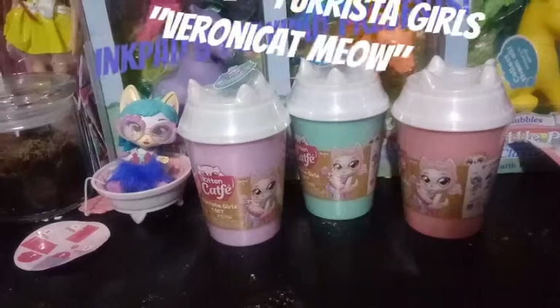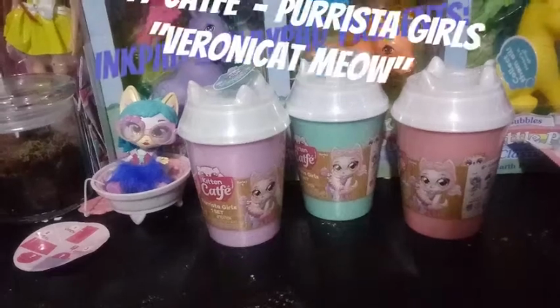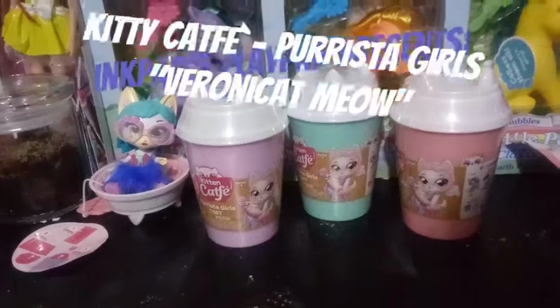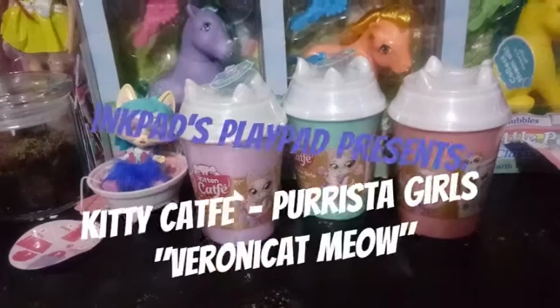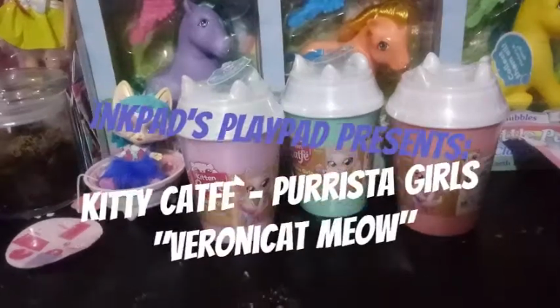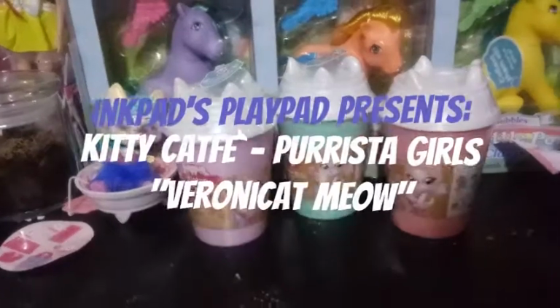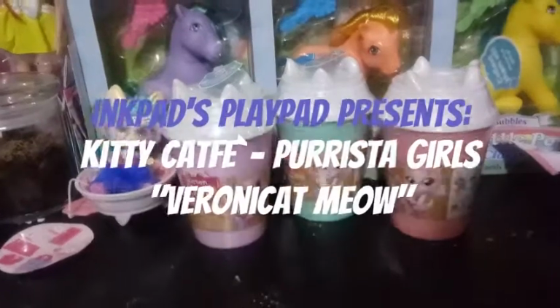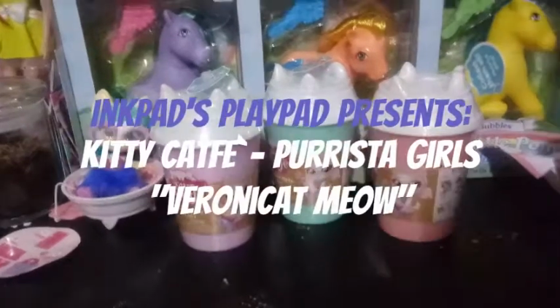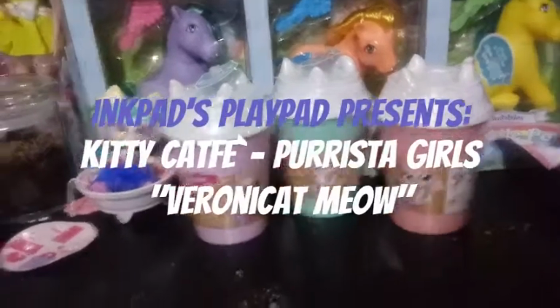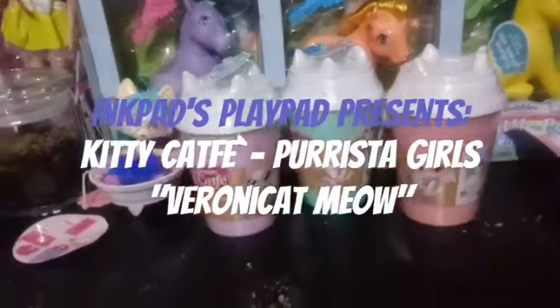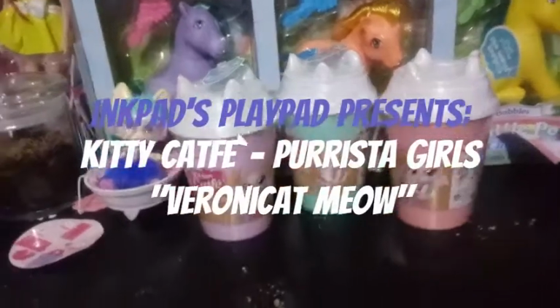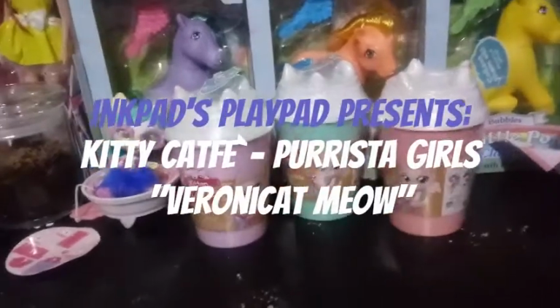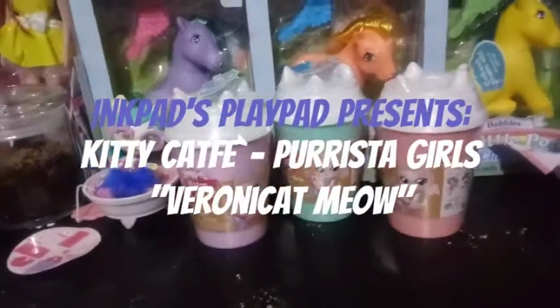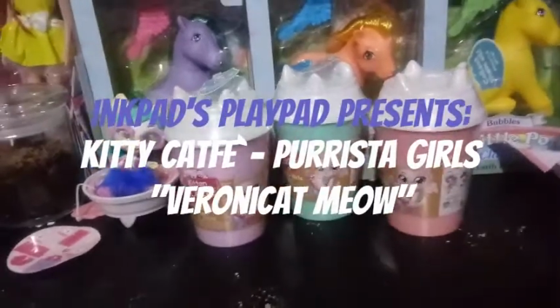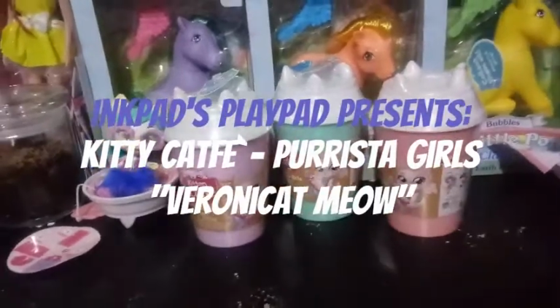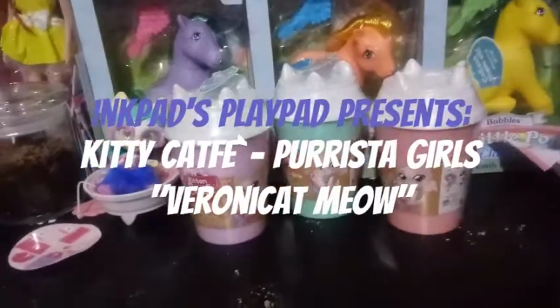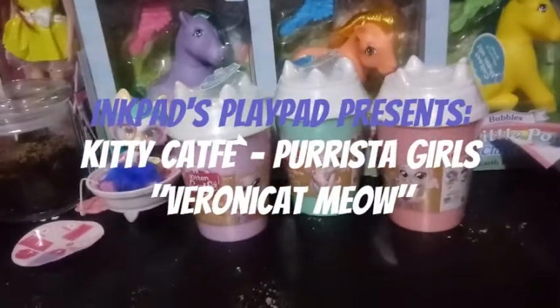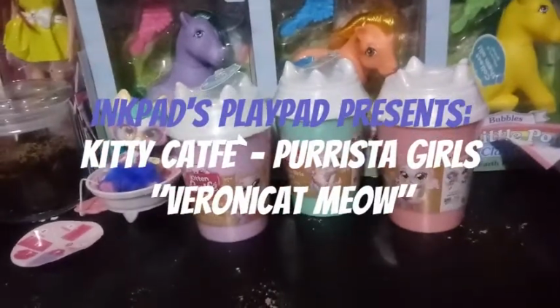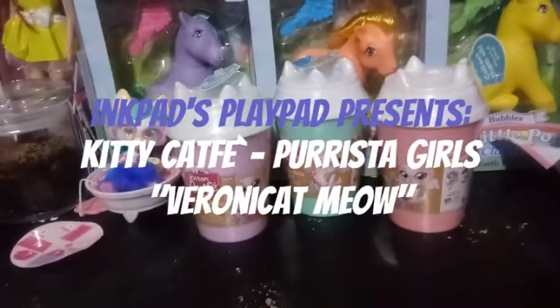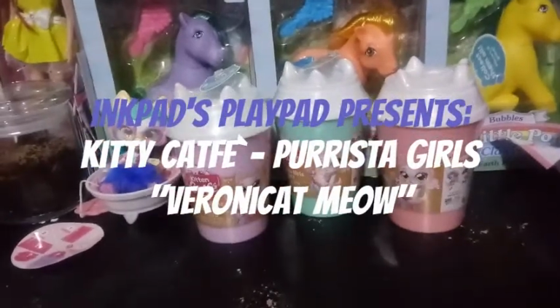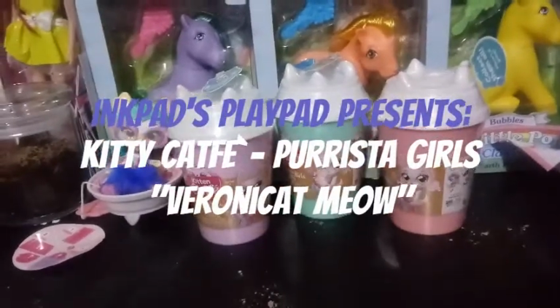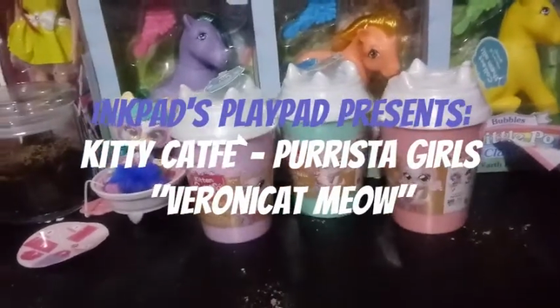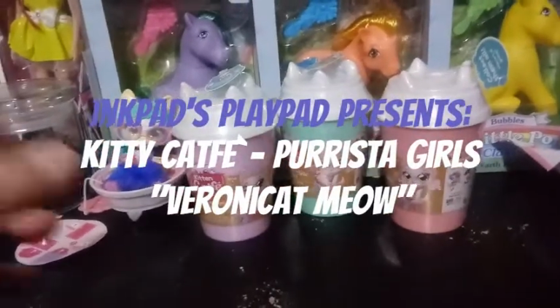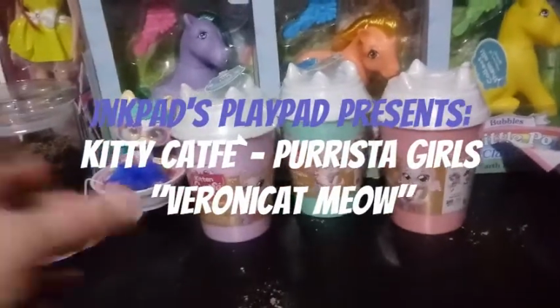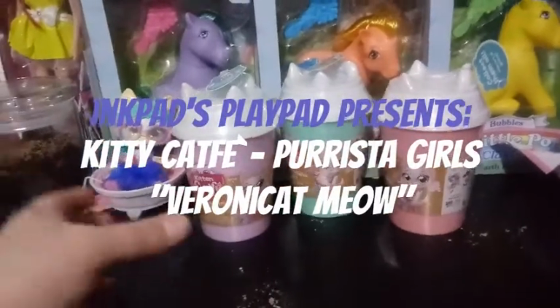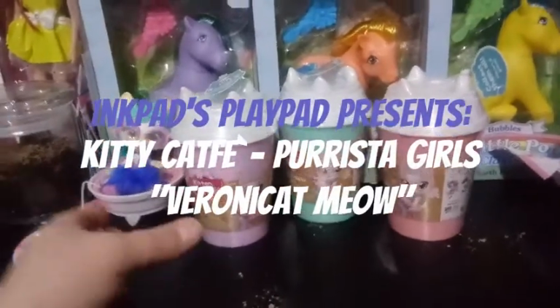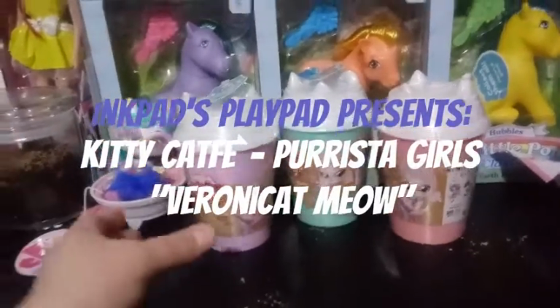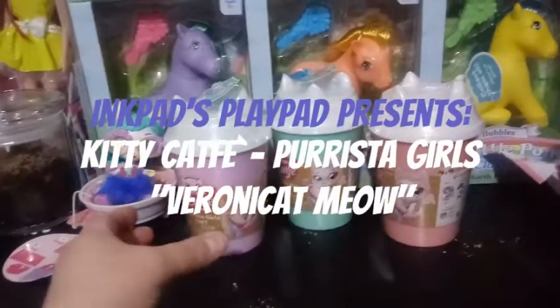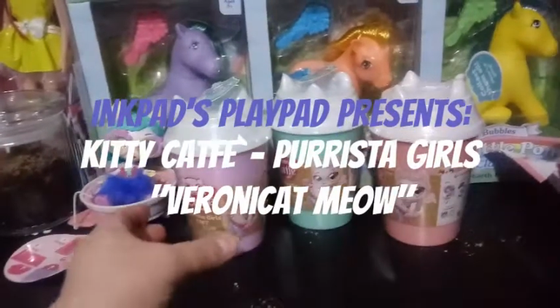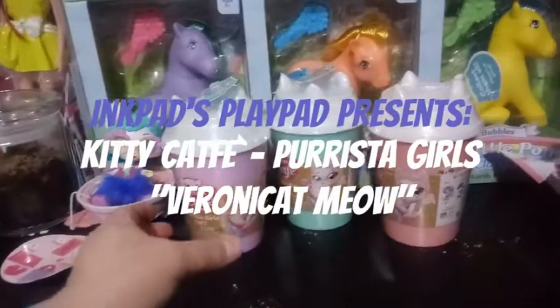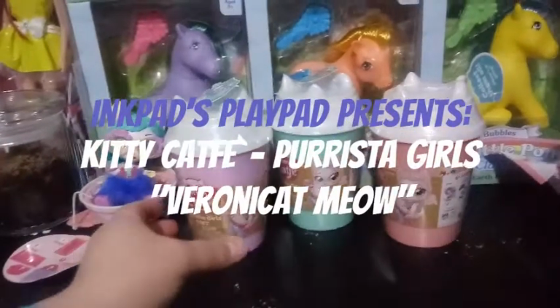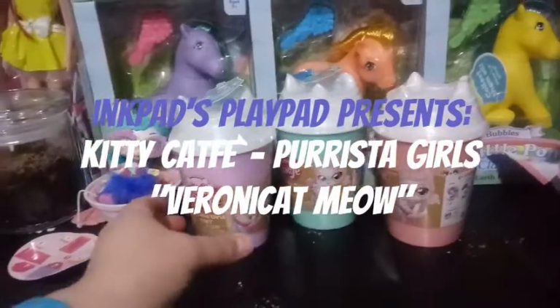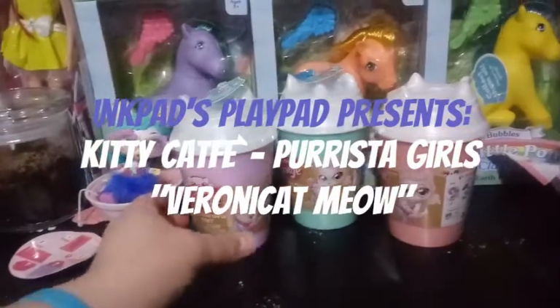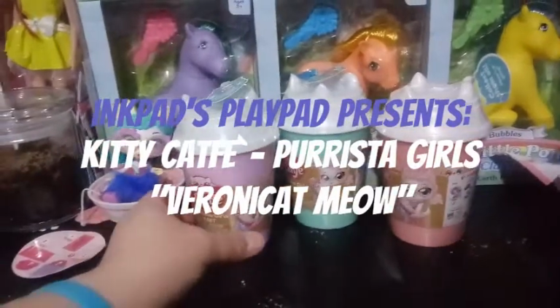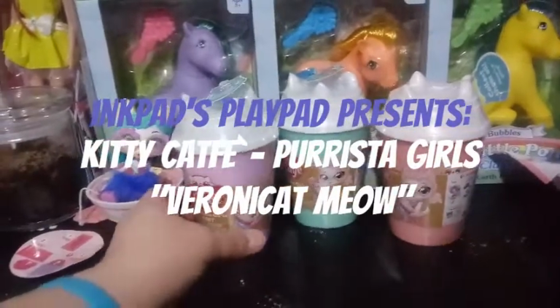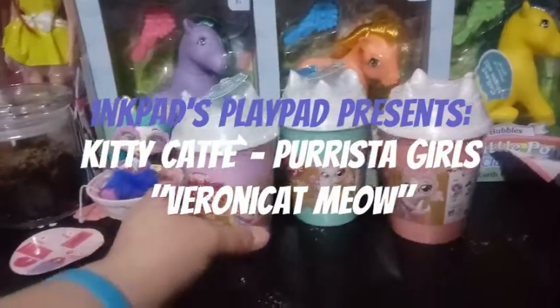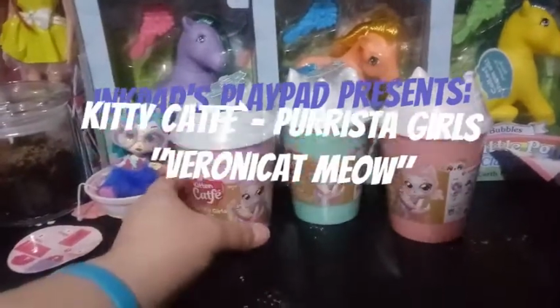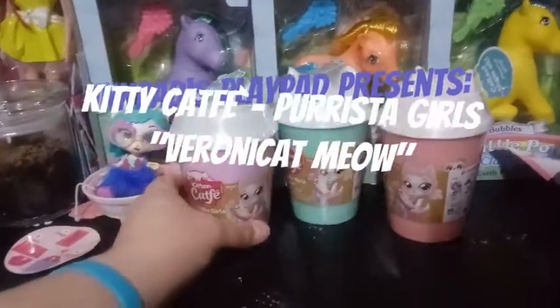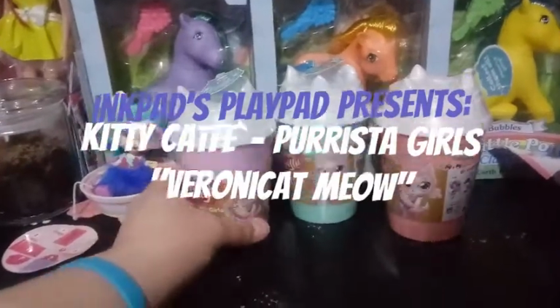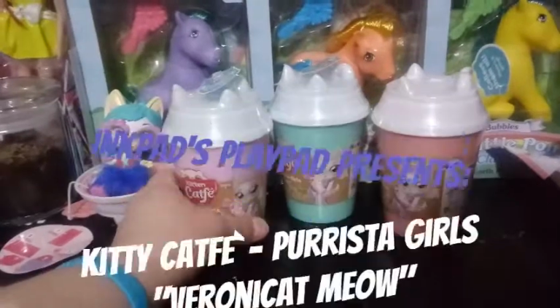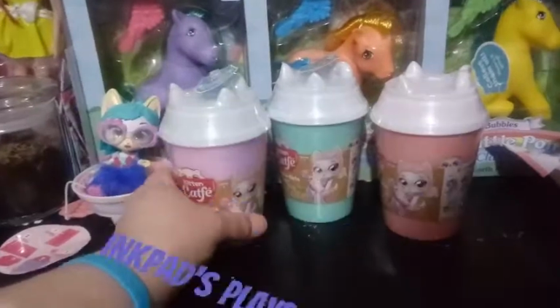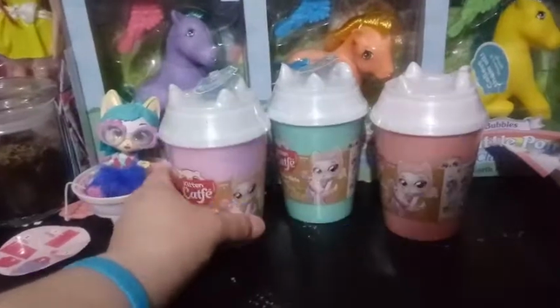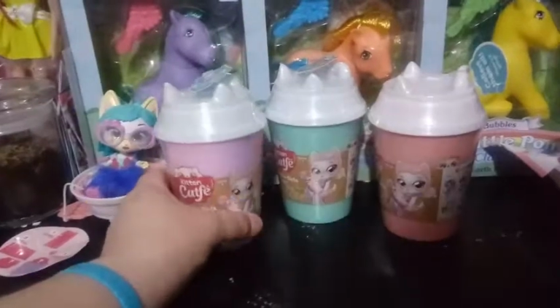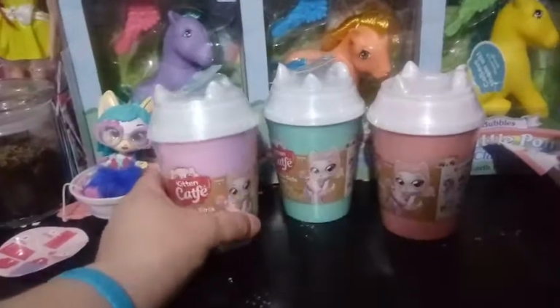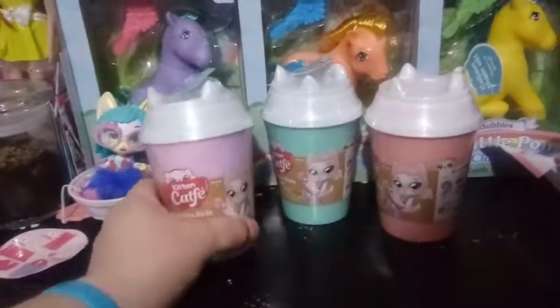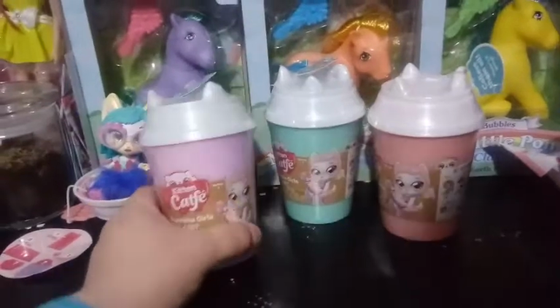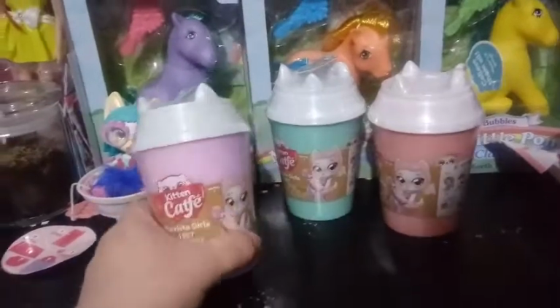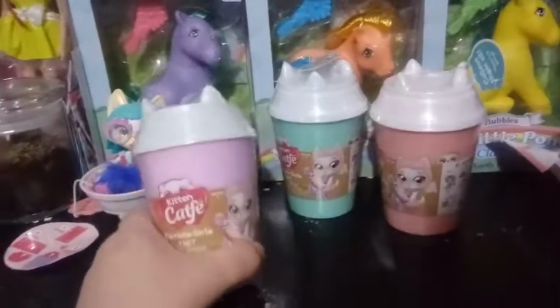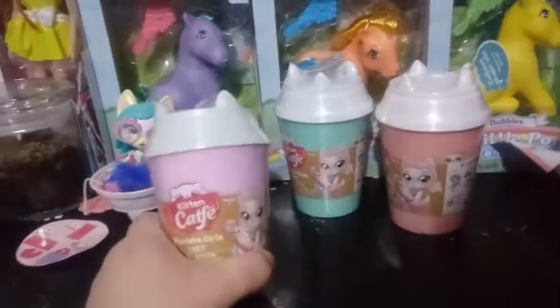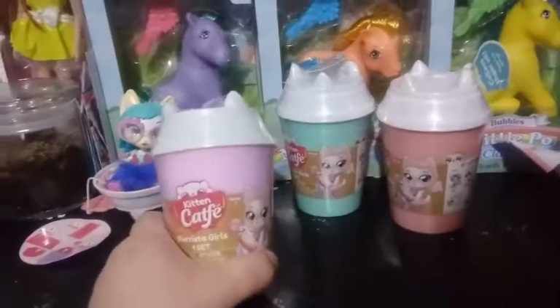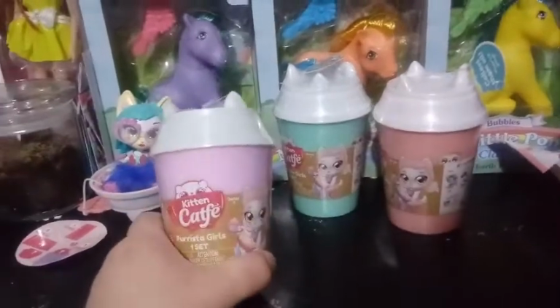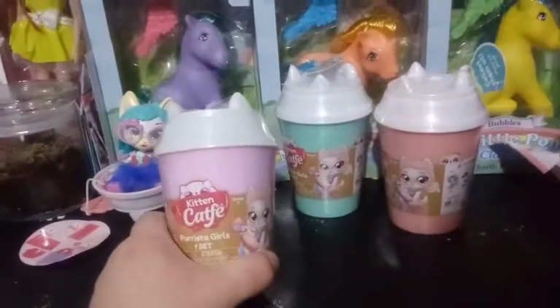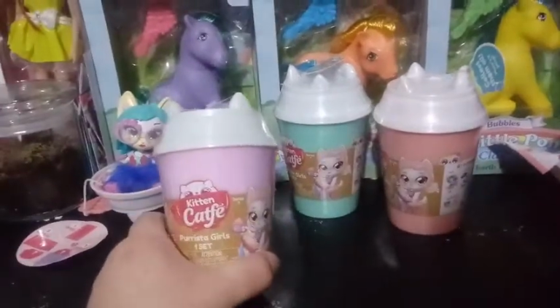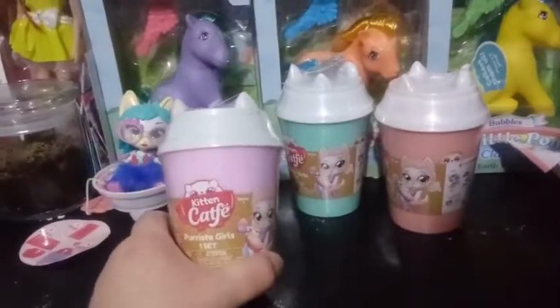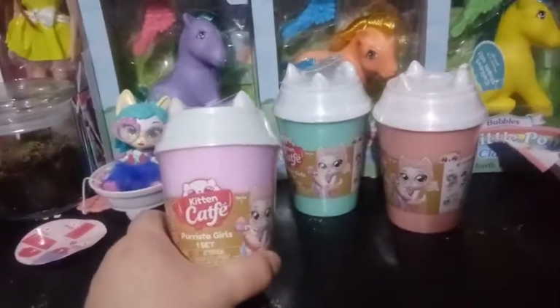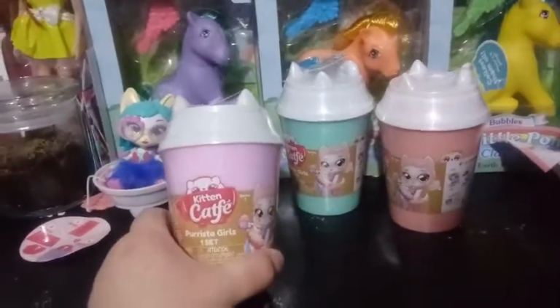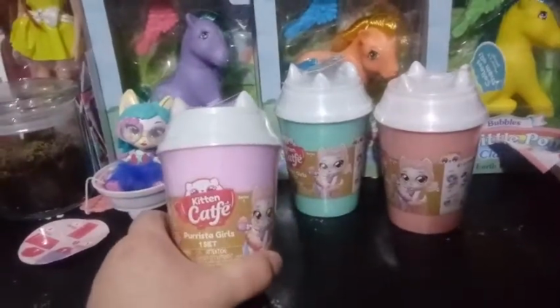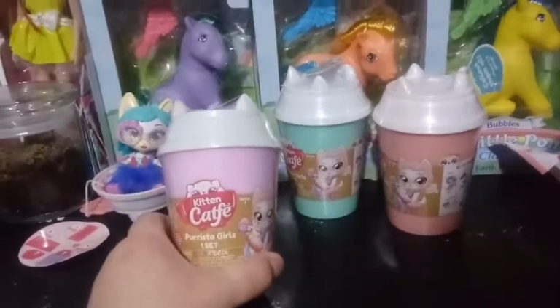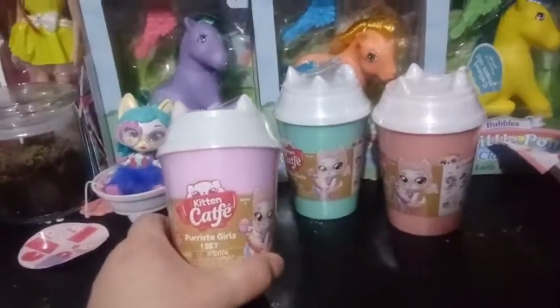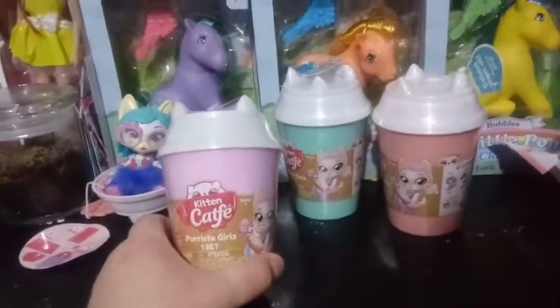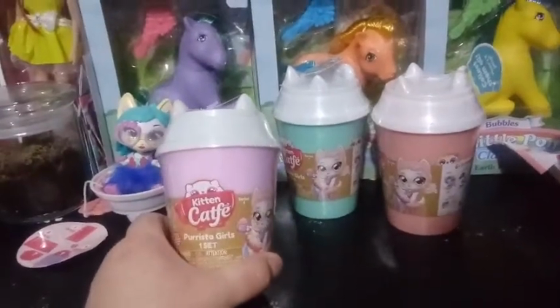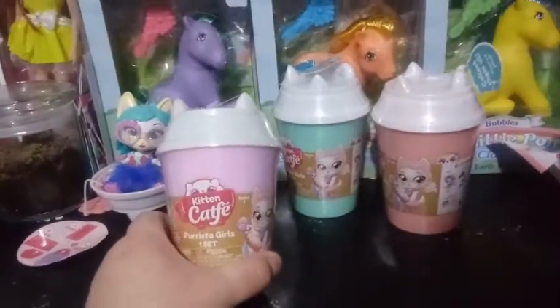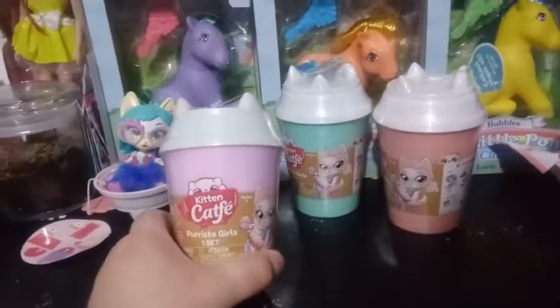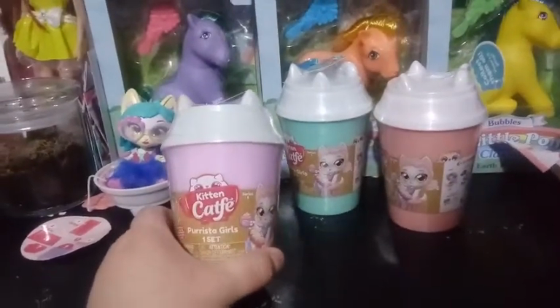Hey guys, it's Carrie. Welcome back to my channel. Today I'm going to be opening up another Kitten Cafe Parista Girl.